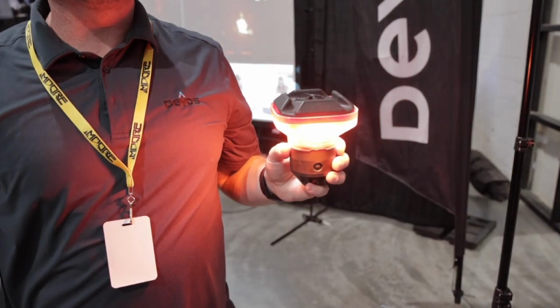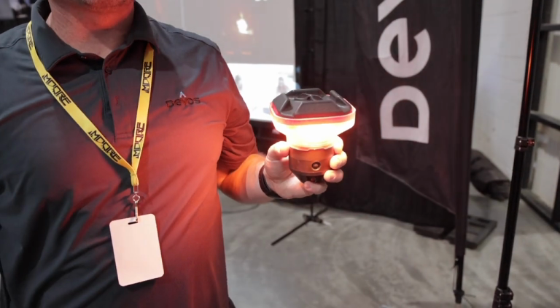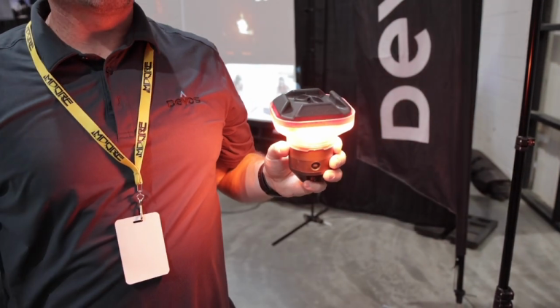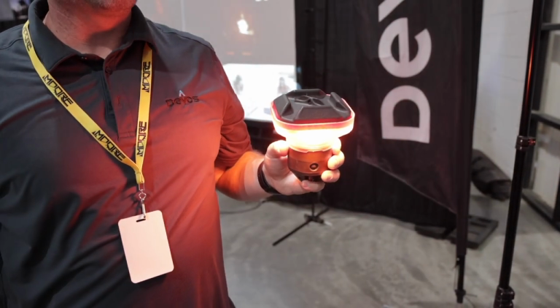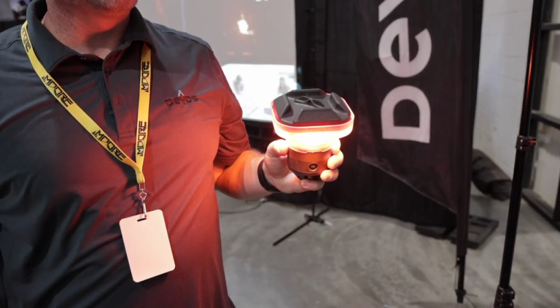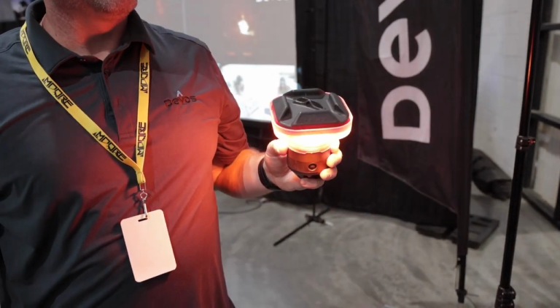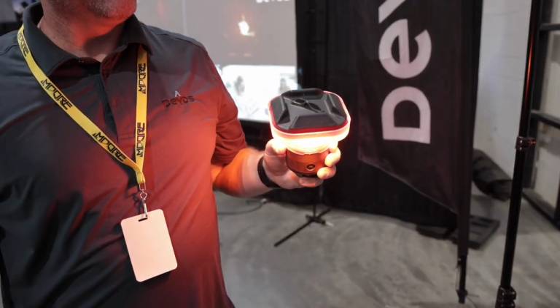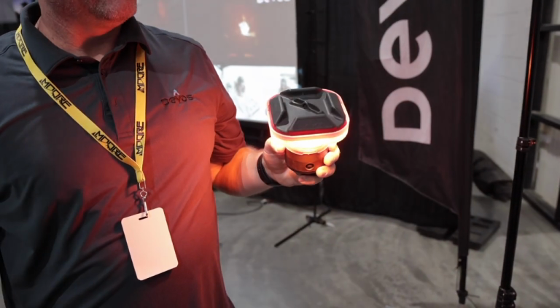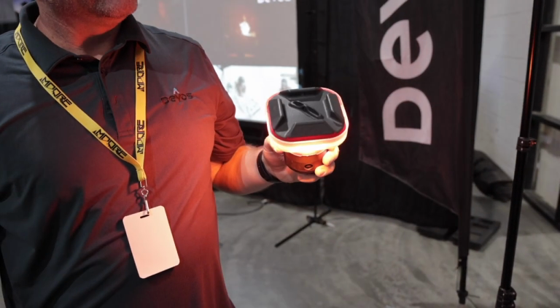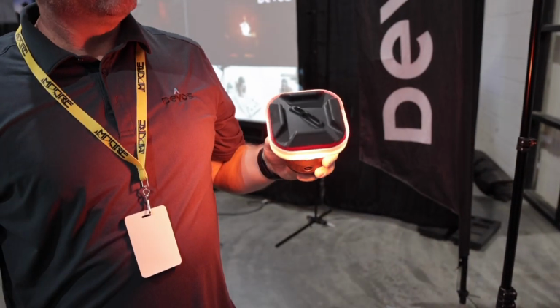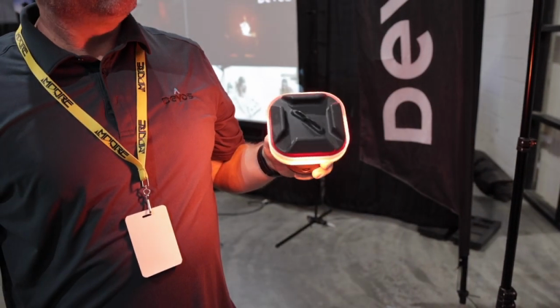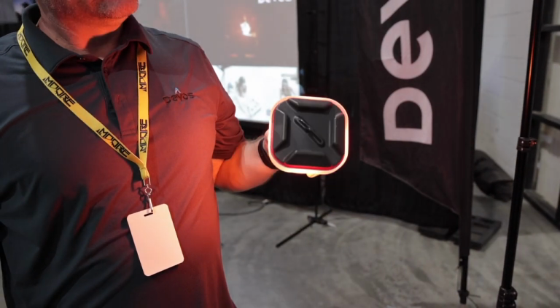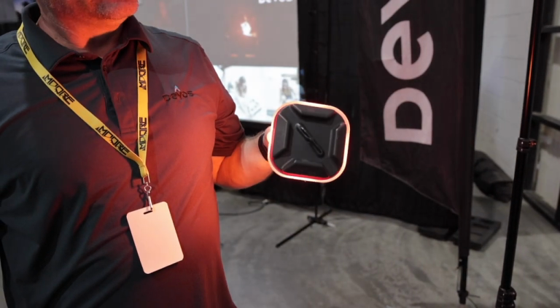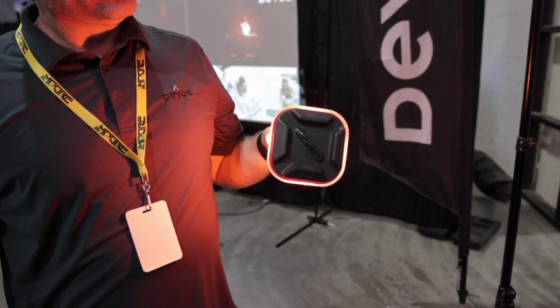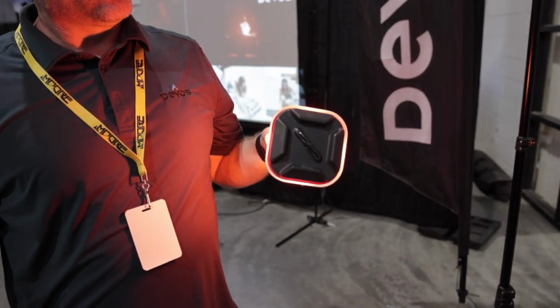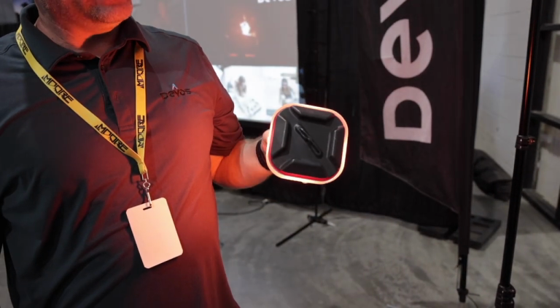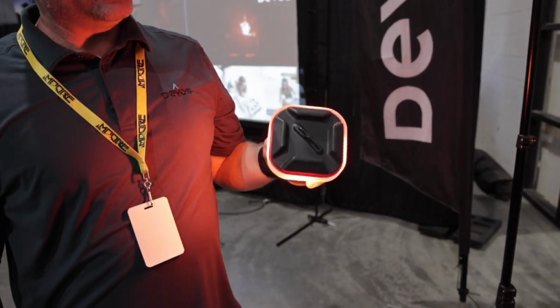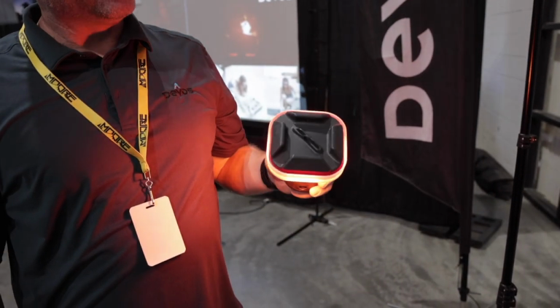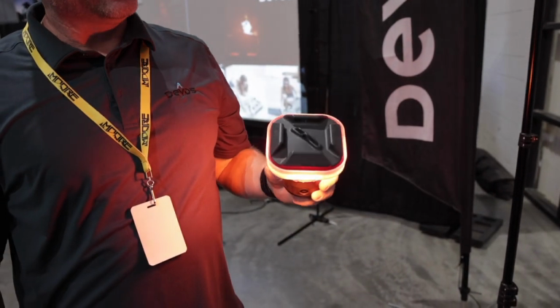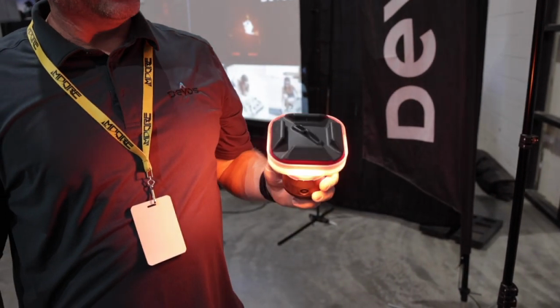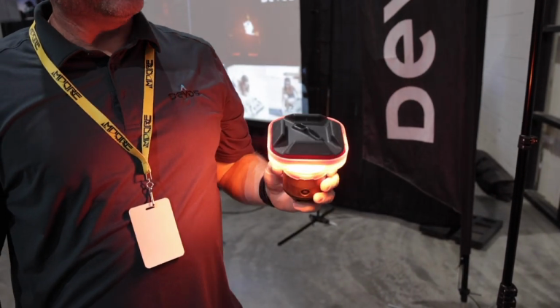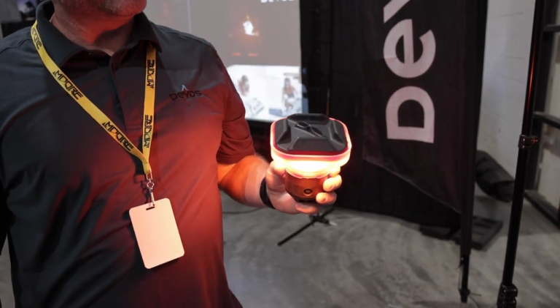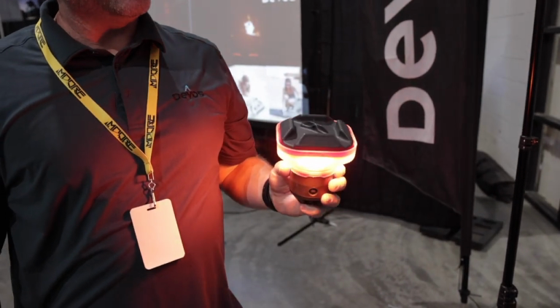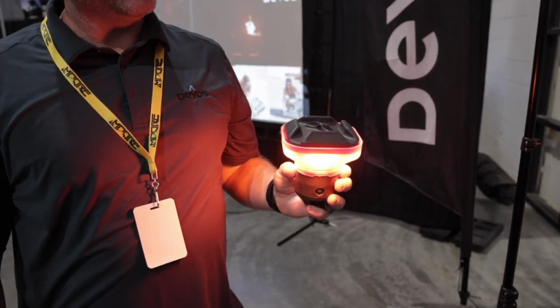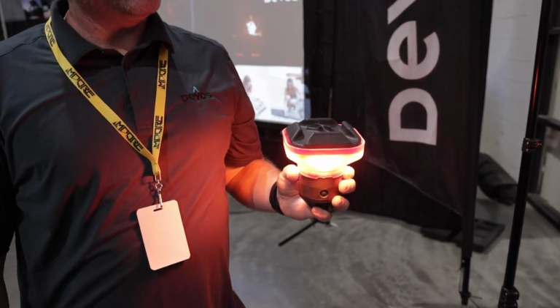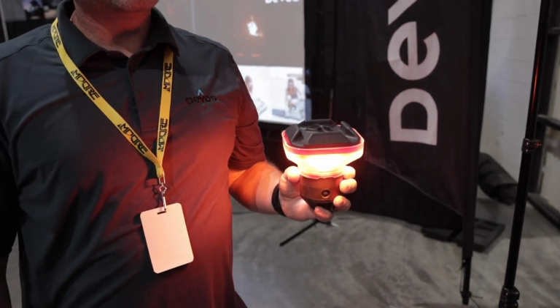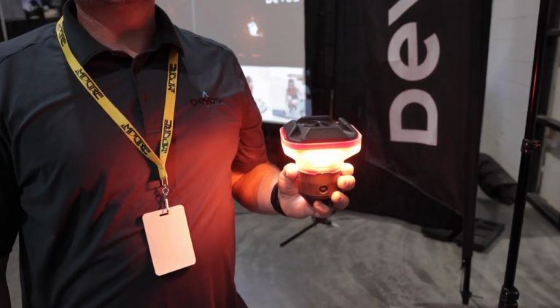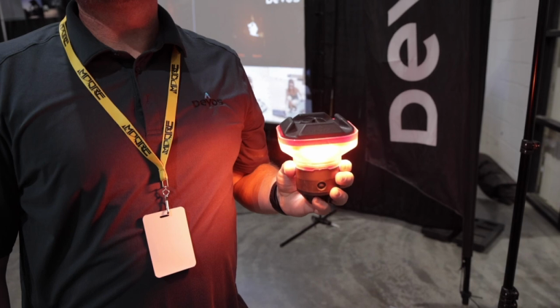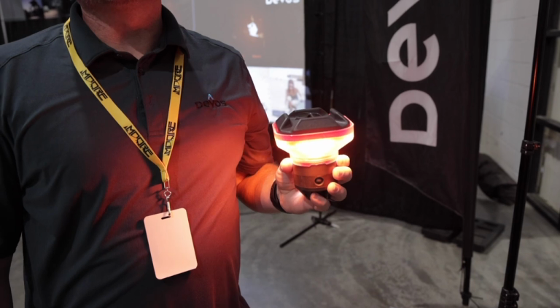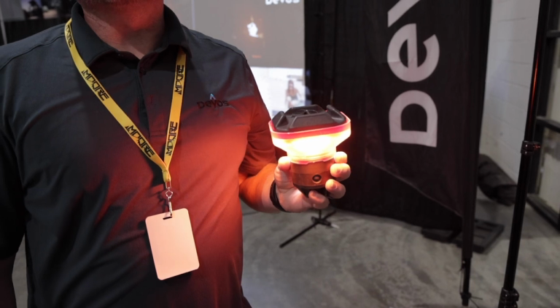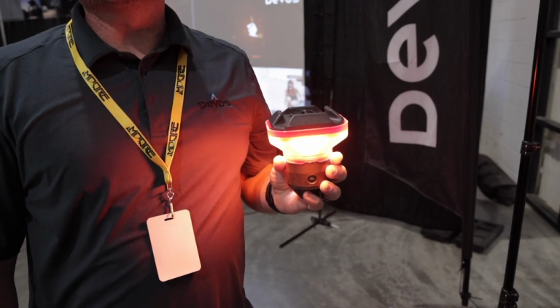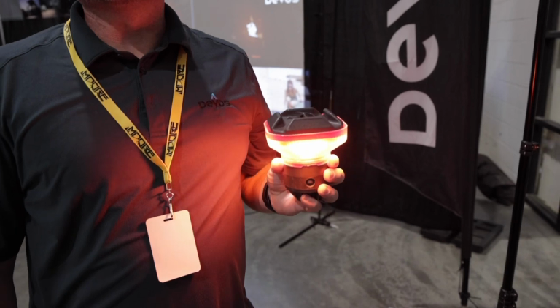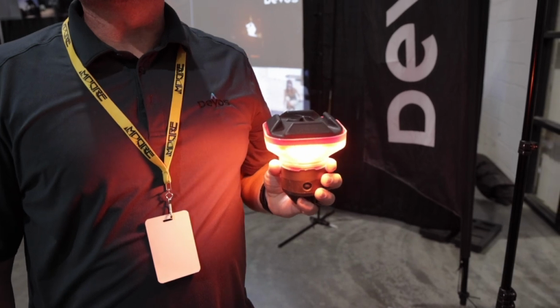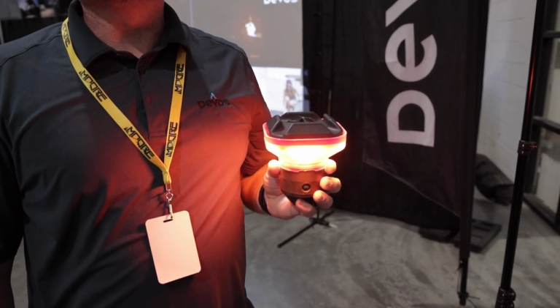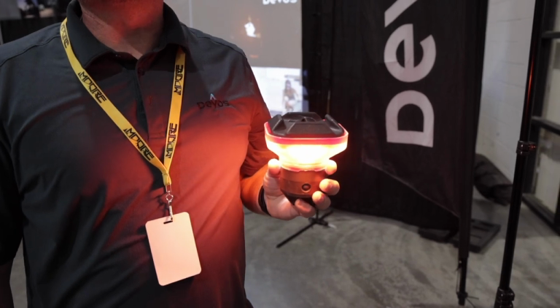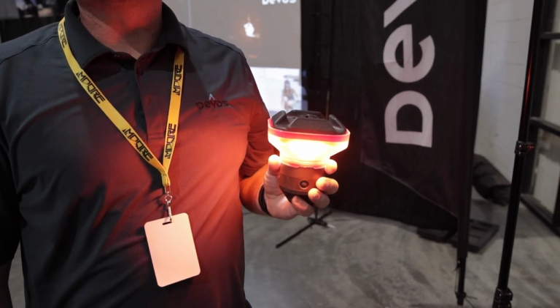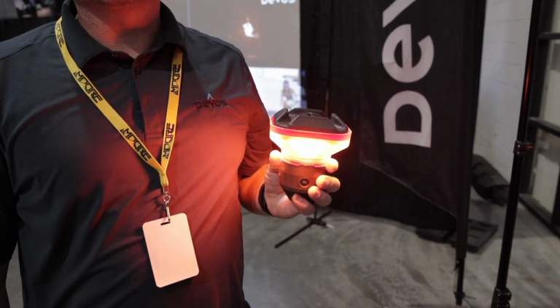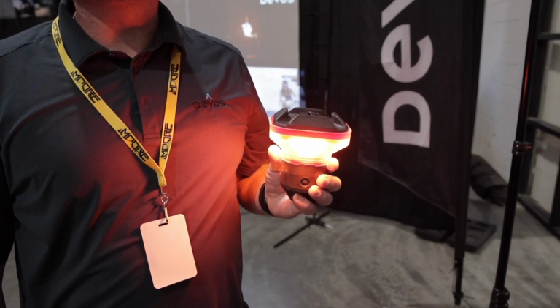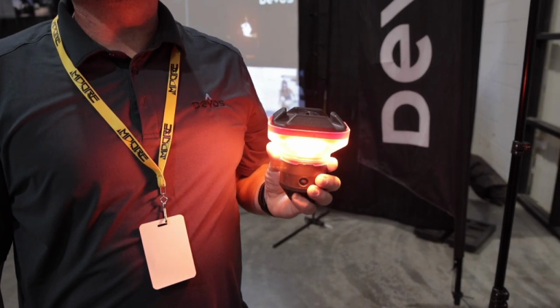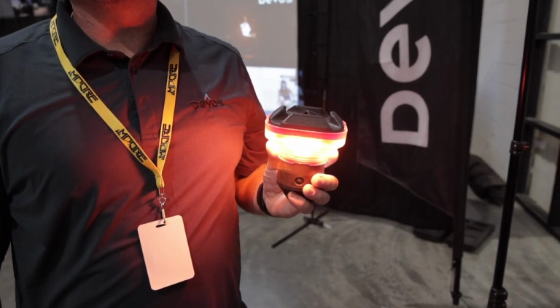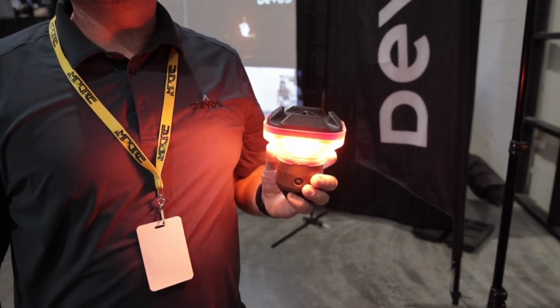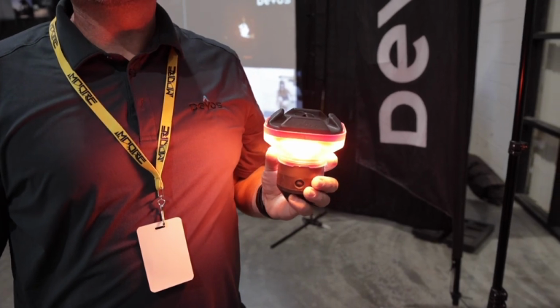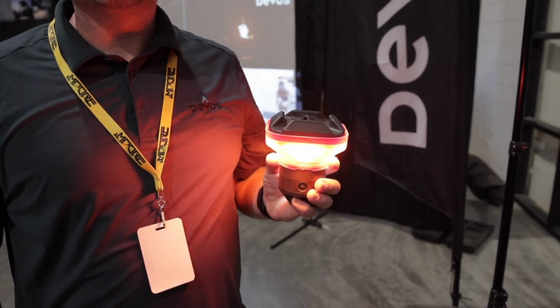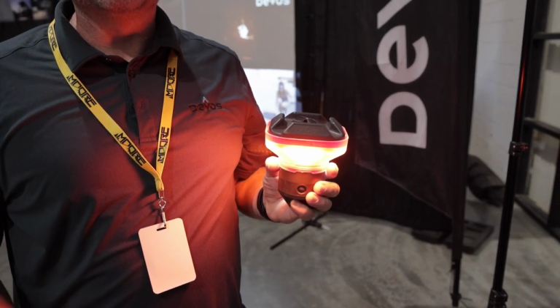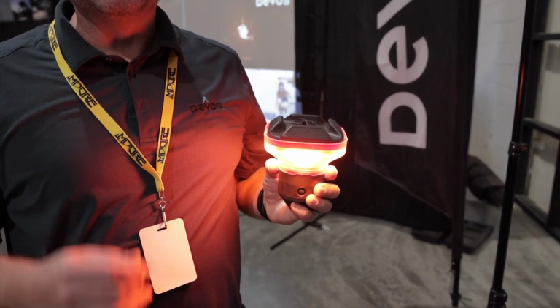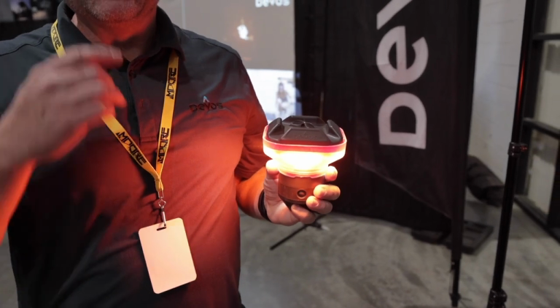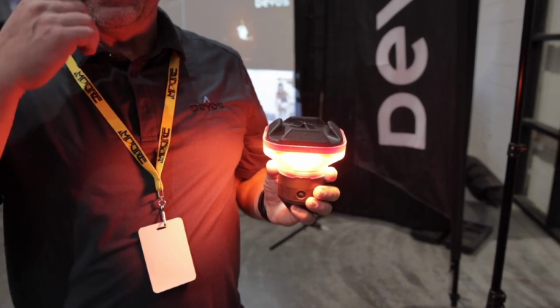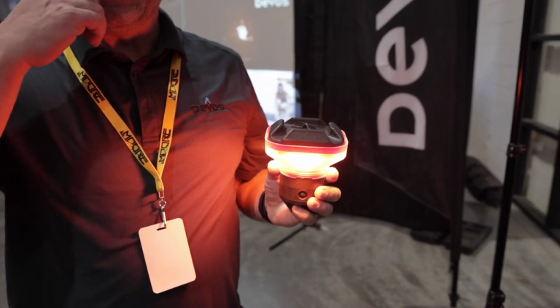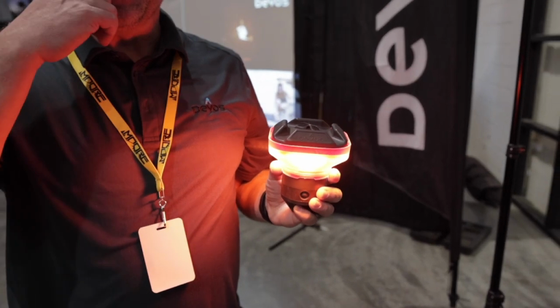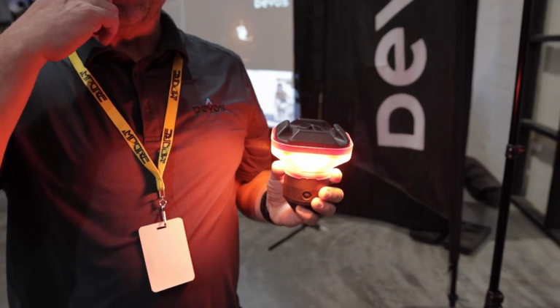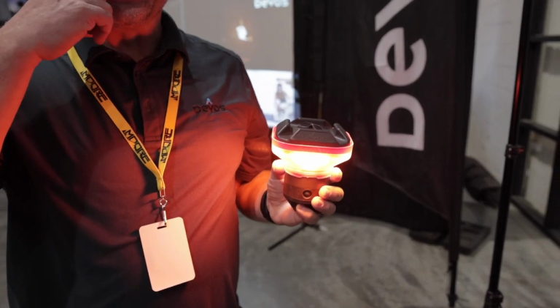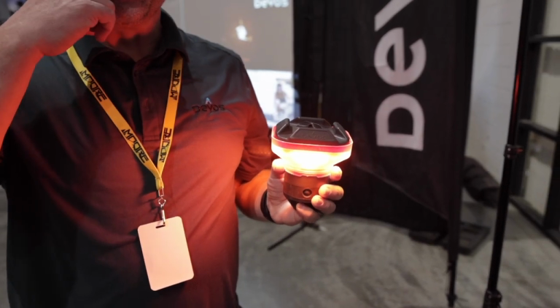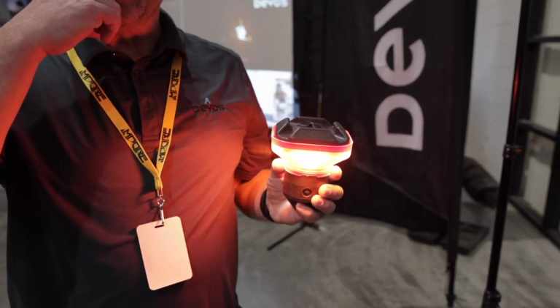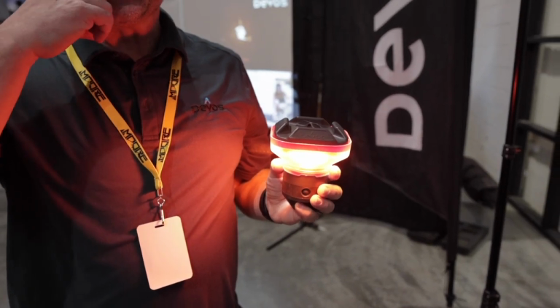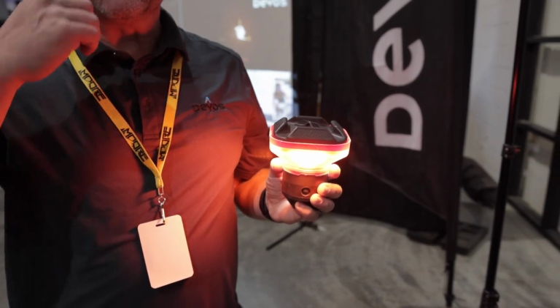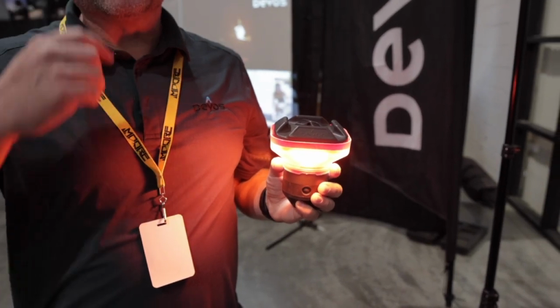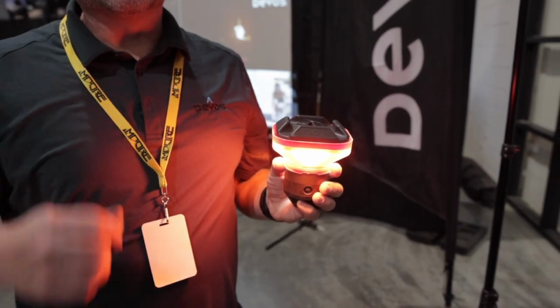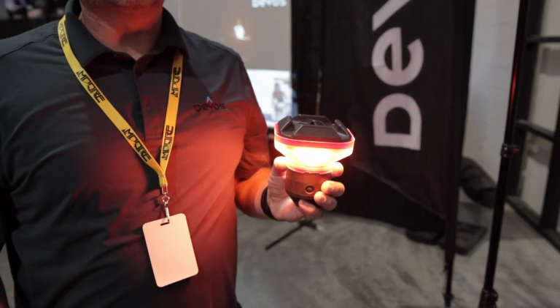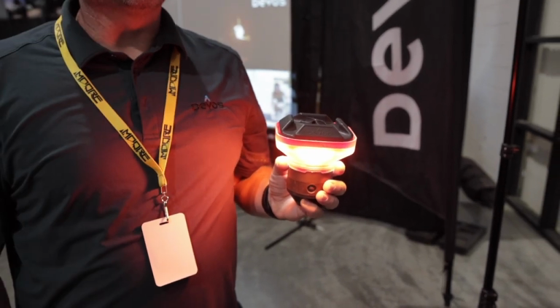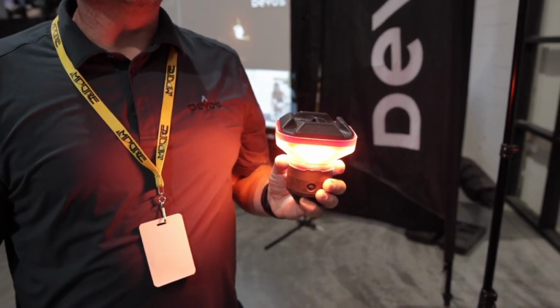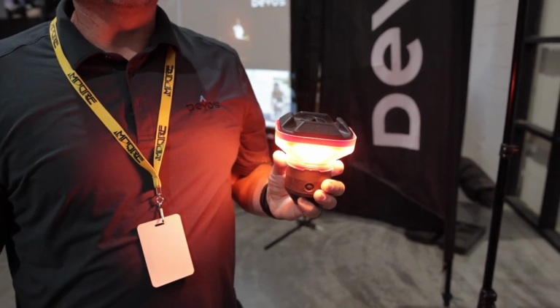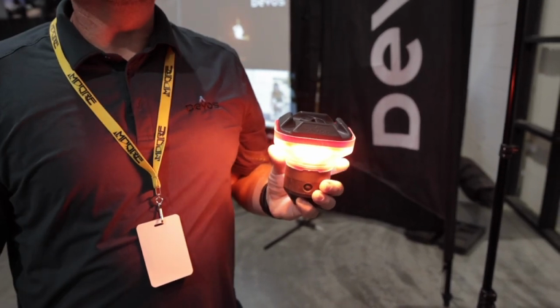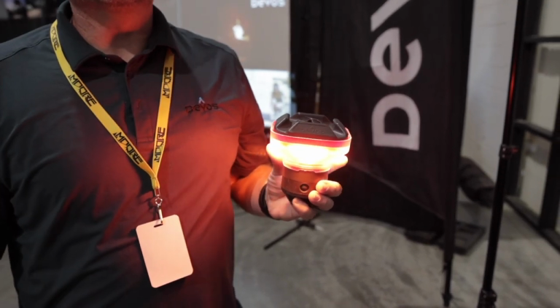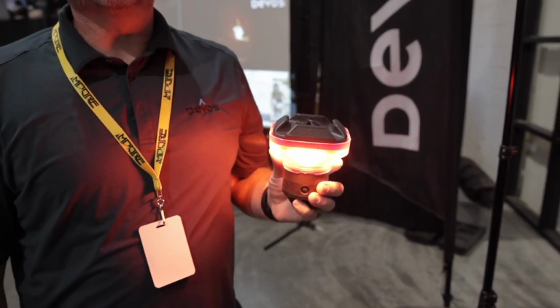Why would you choose red? Red is for night sky viewing — you can still see the stars at night and it preserves your night vision.